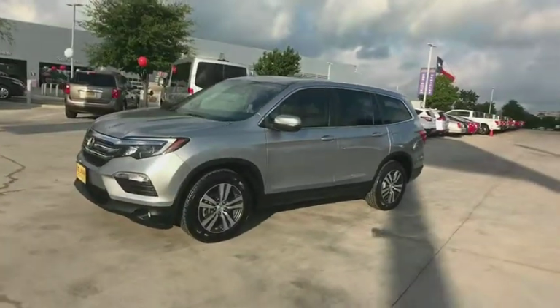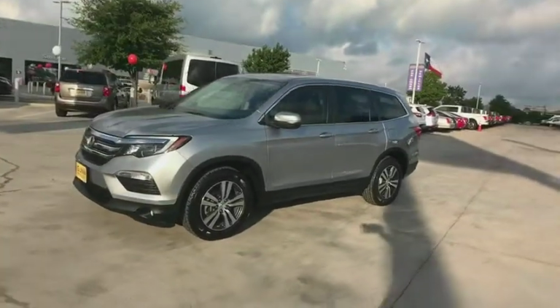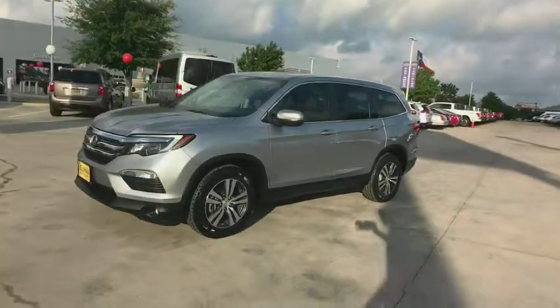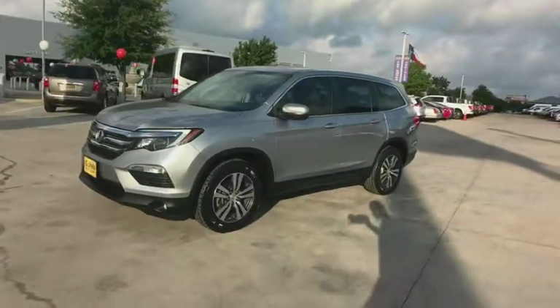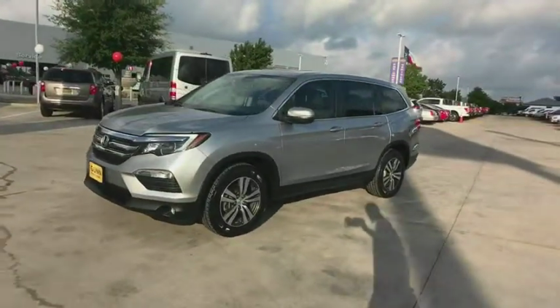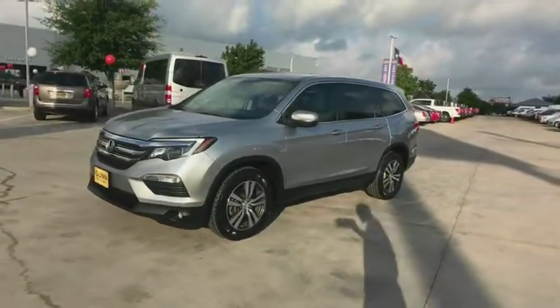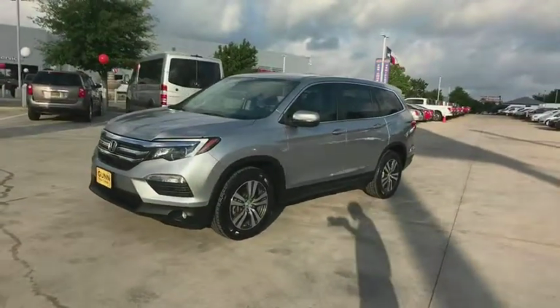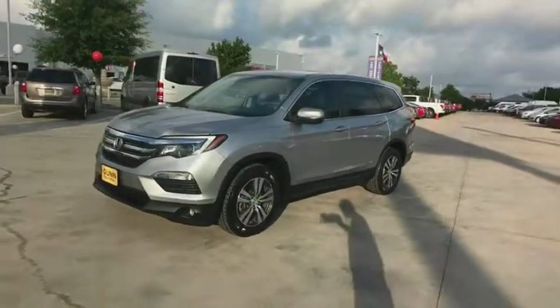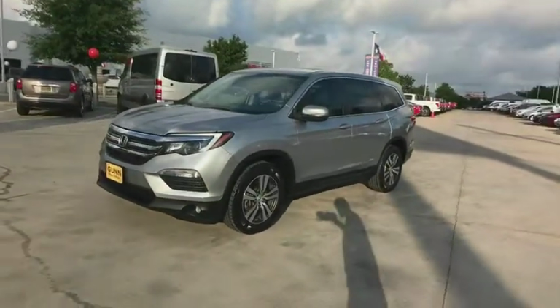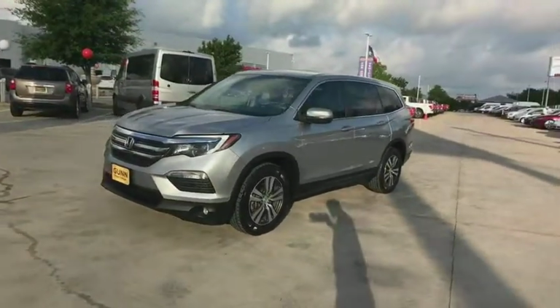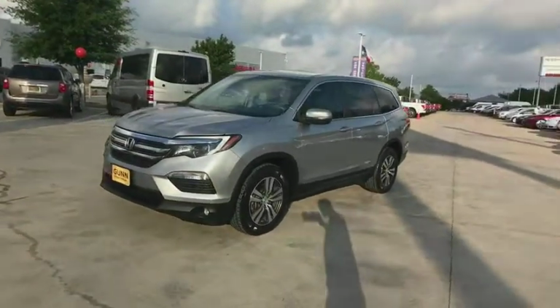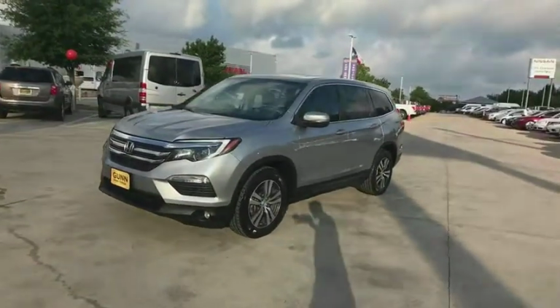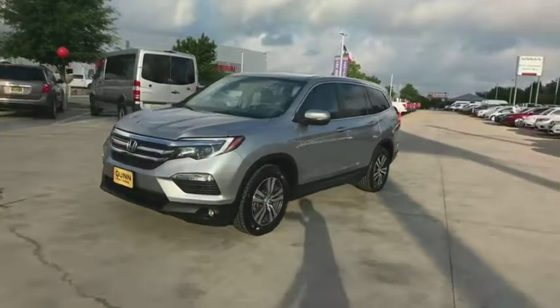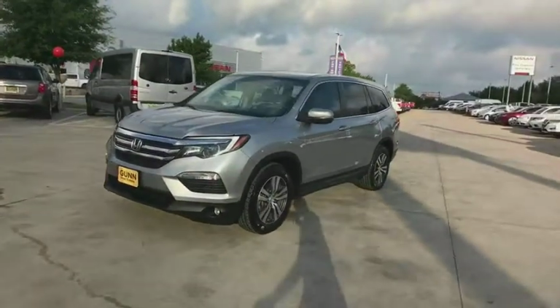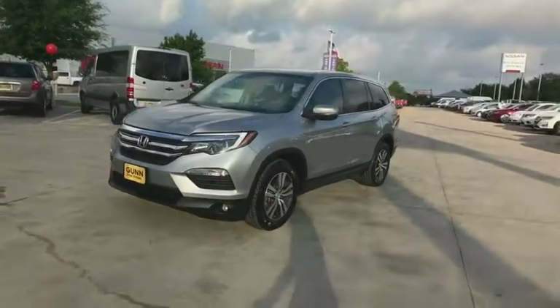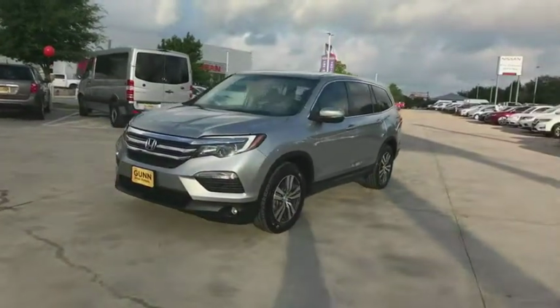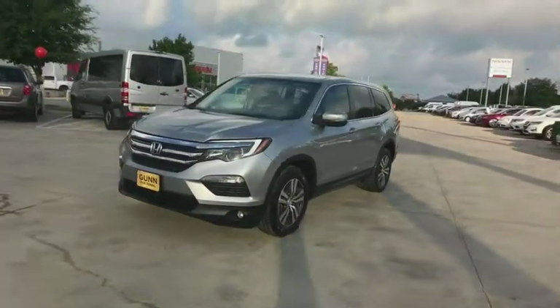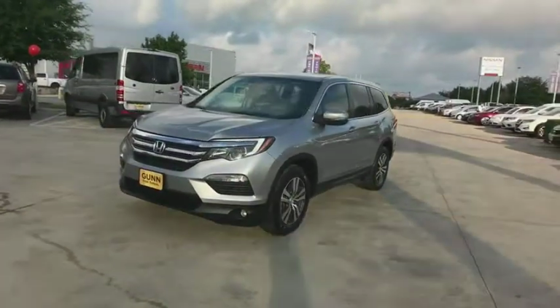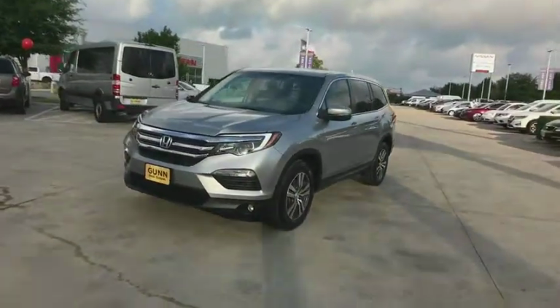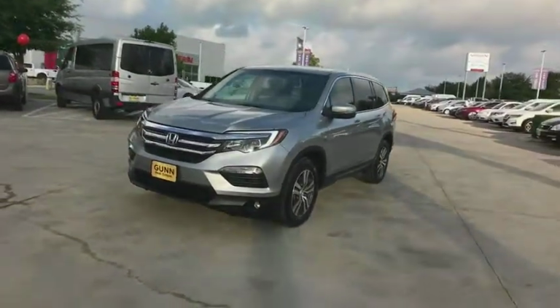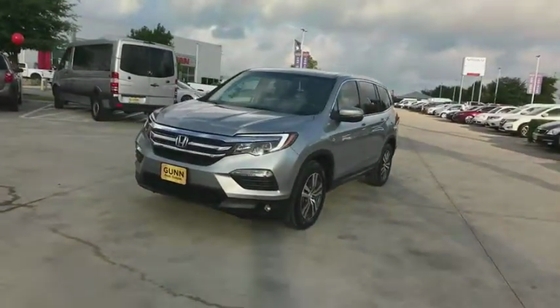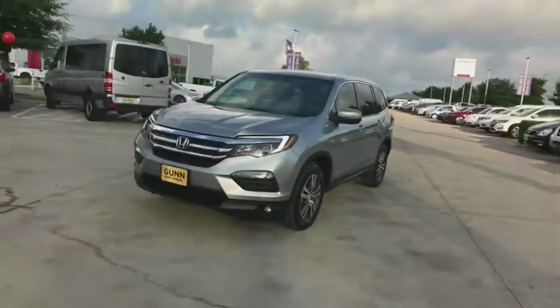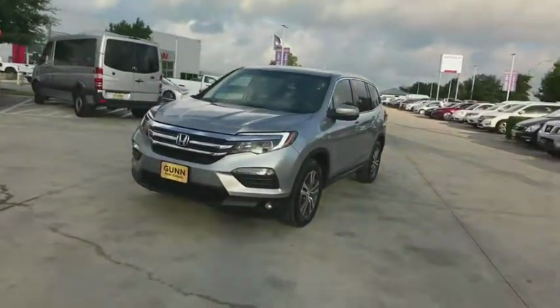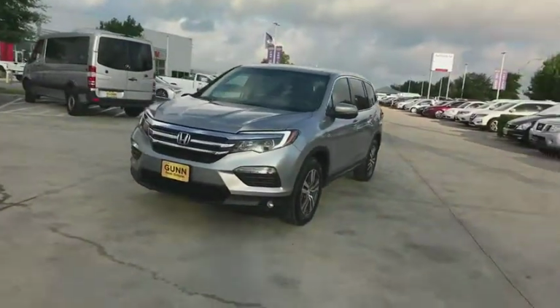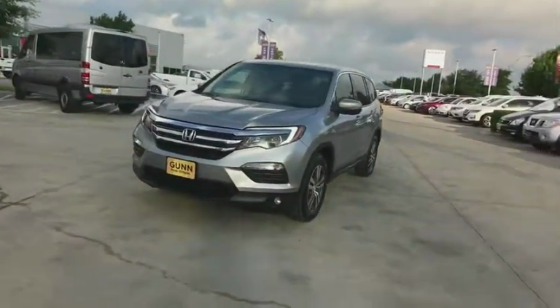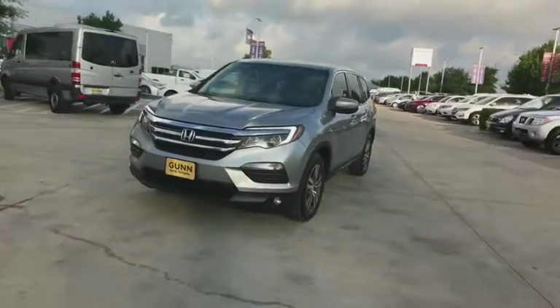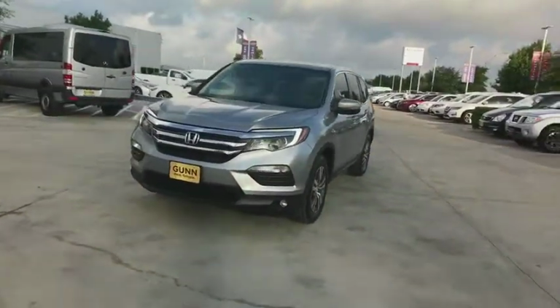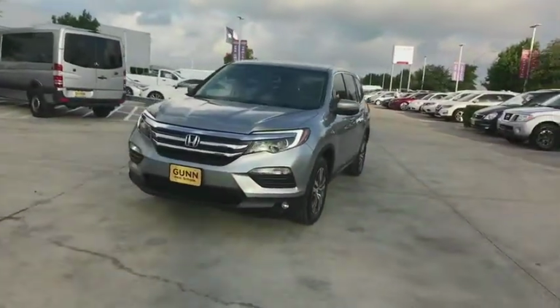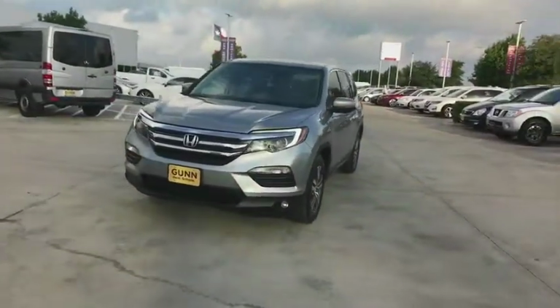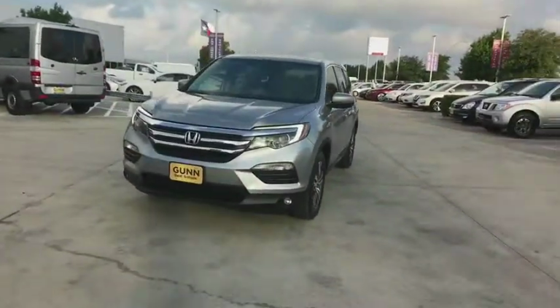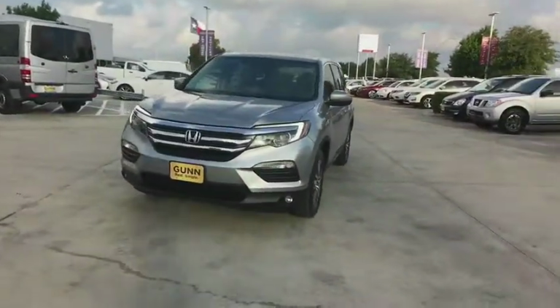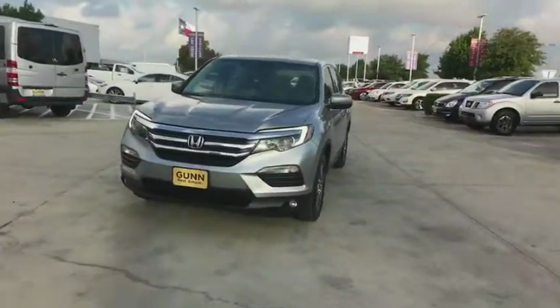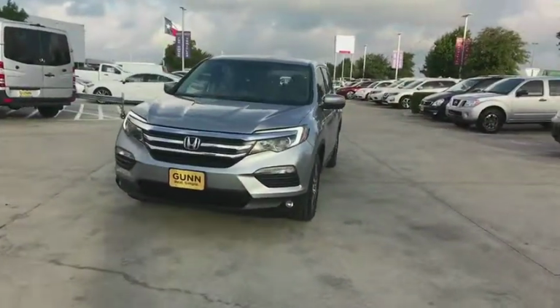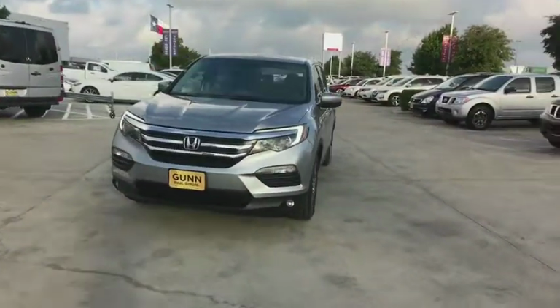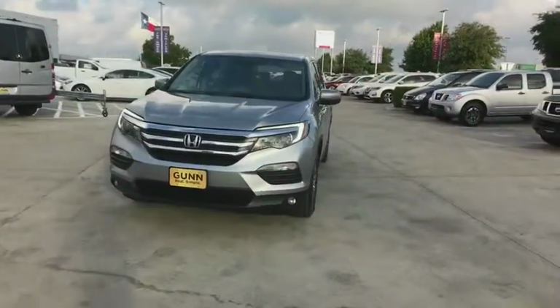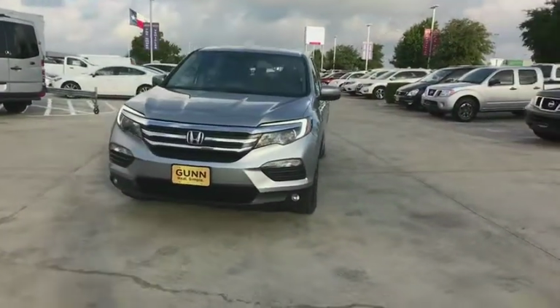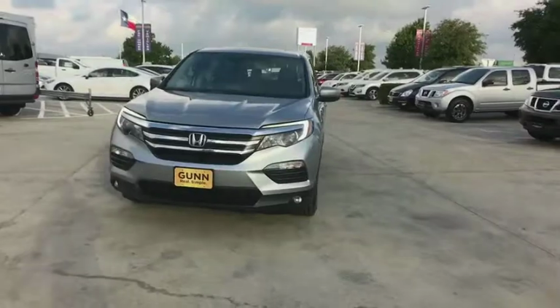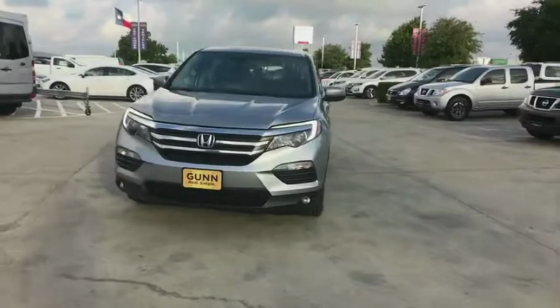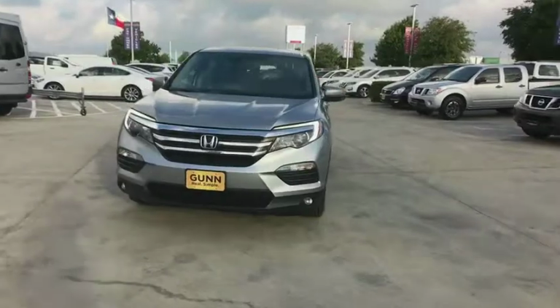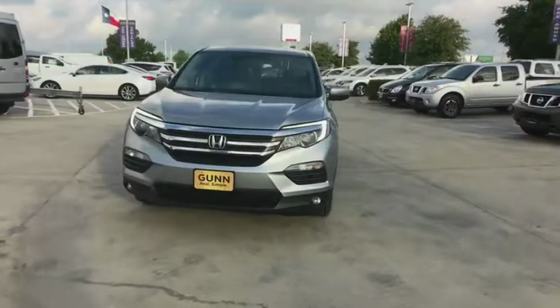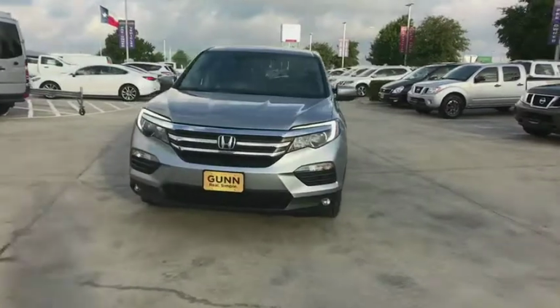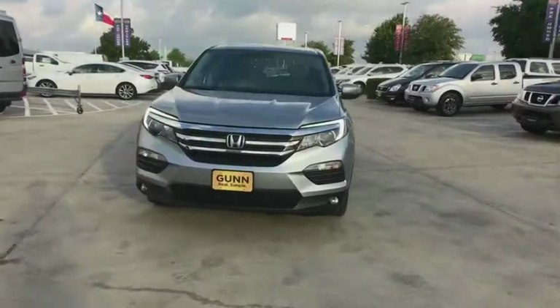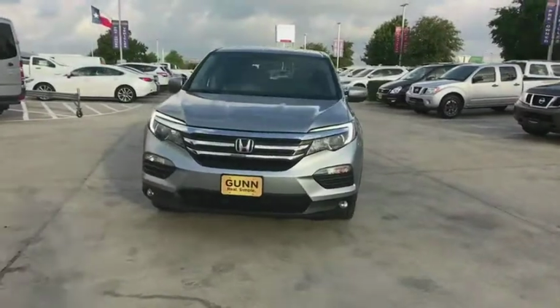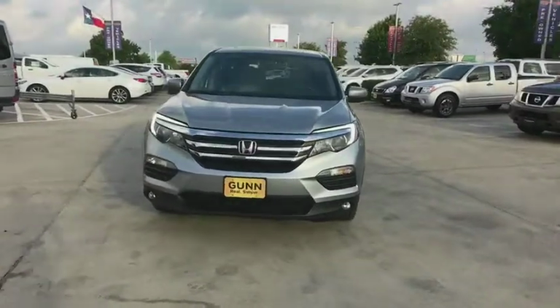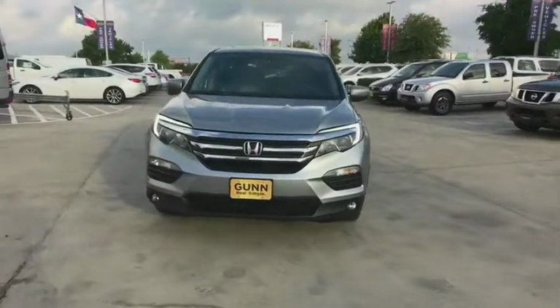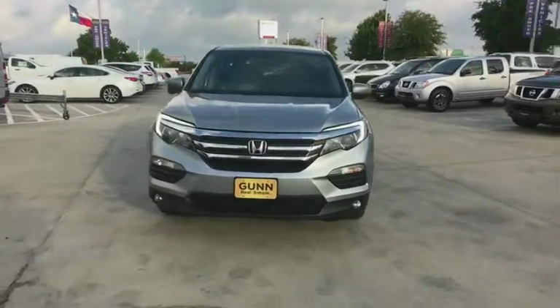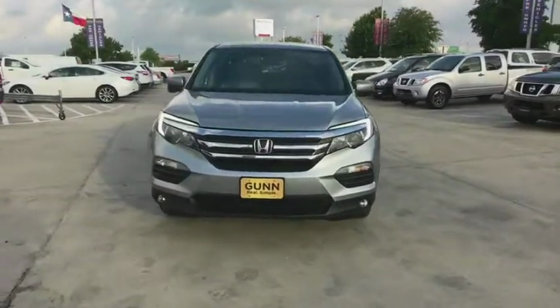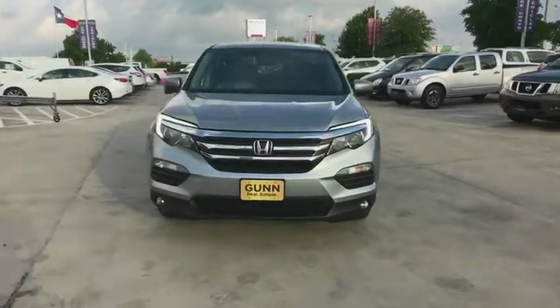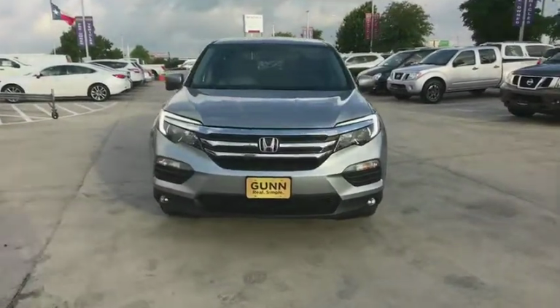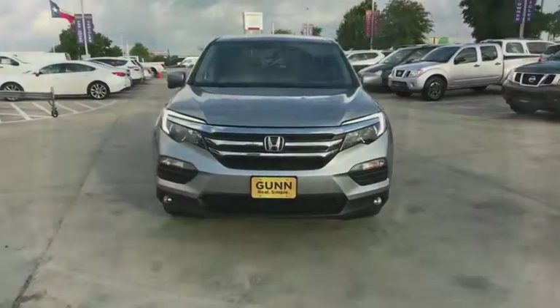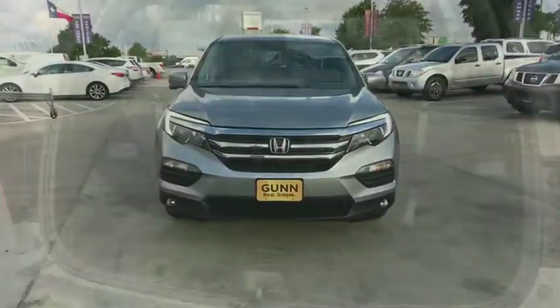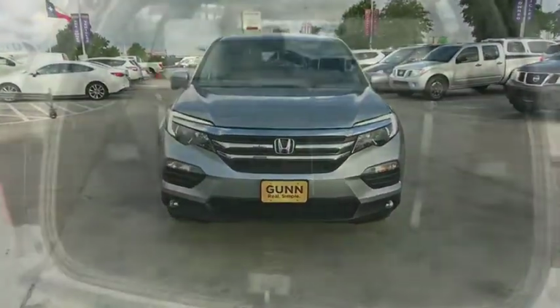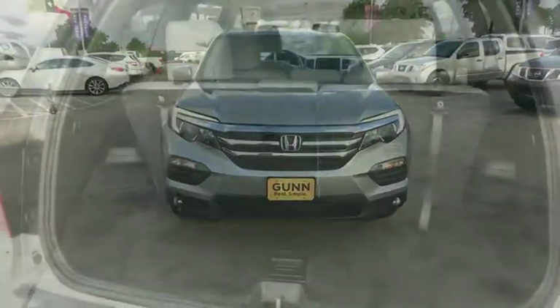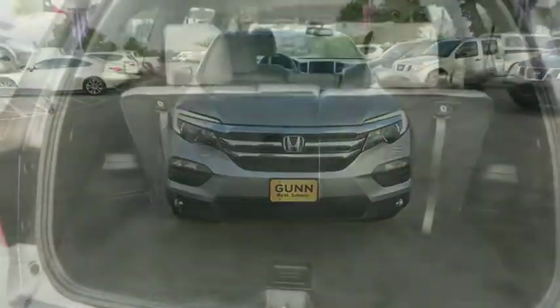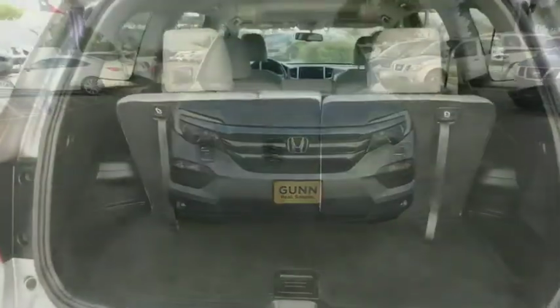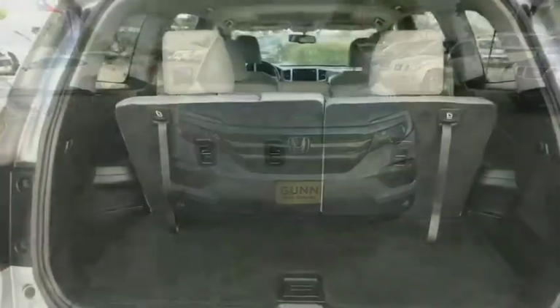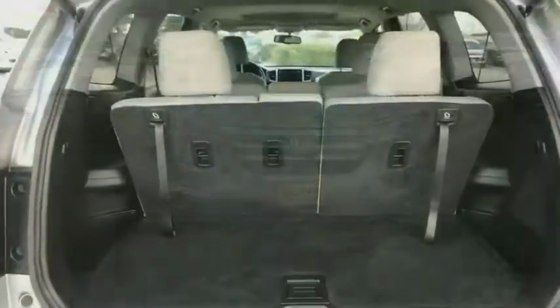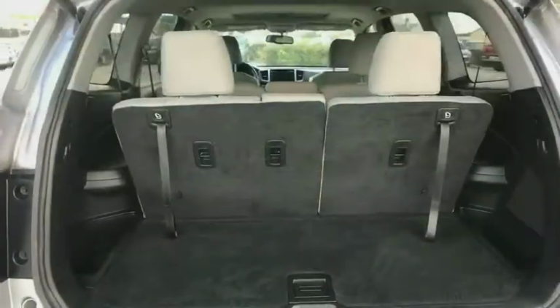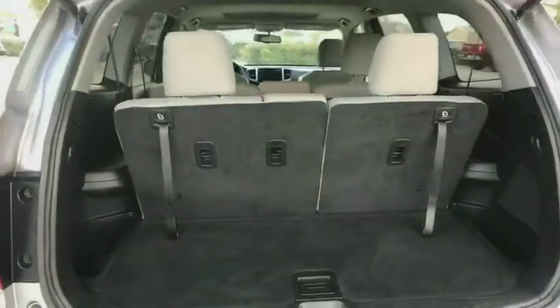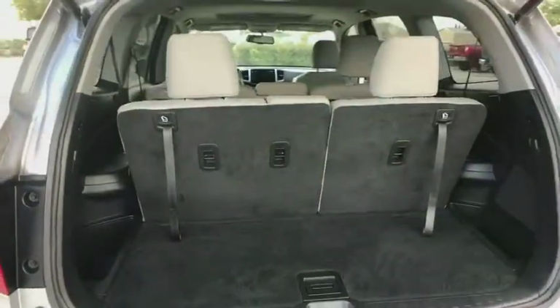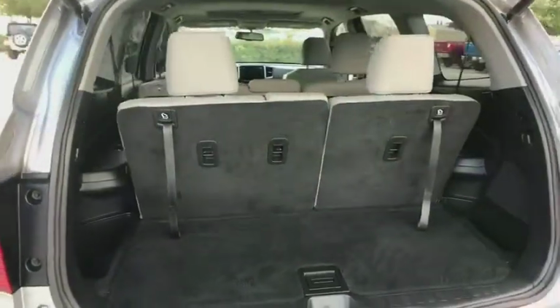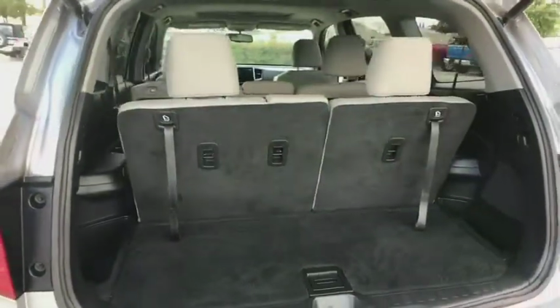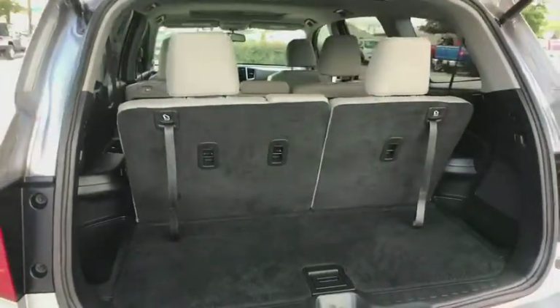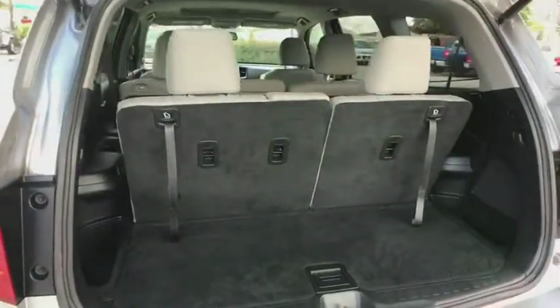Backup camera. Leather wrapped steering wheel. Bluetooth. Adjustable steering wheel. Power steering. Aluminum wheels. Keyless start.